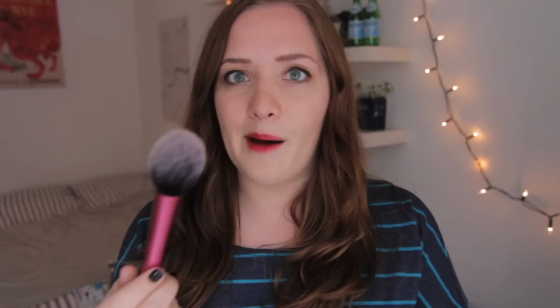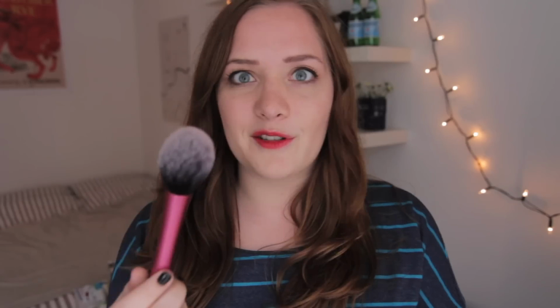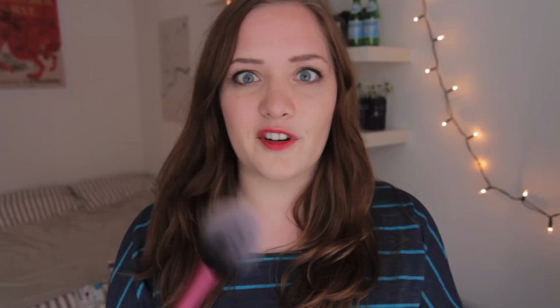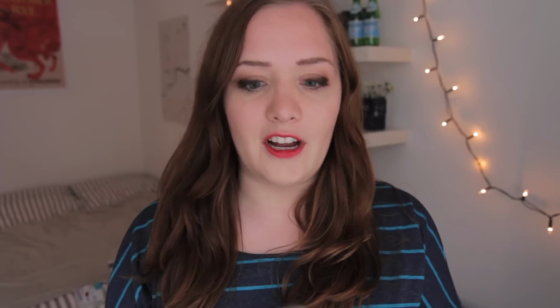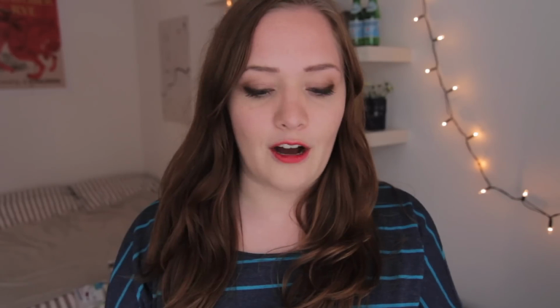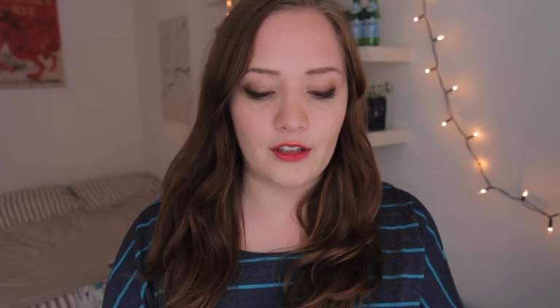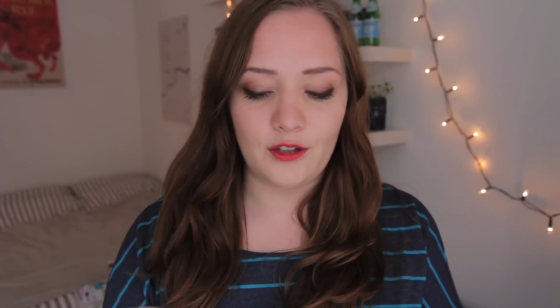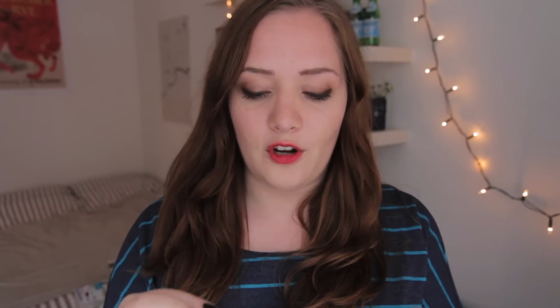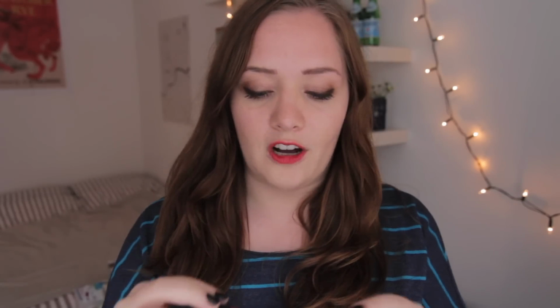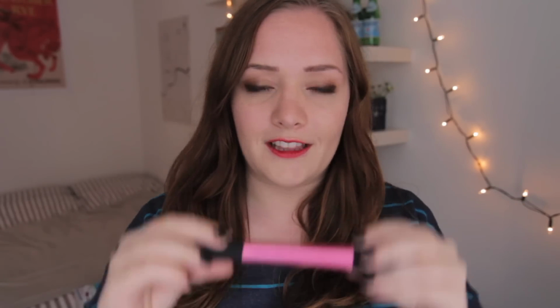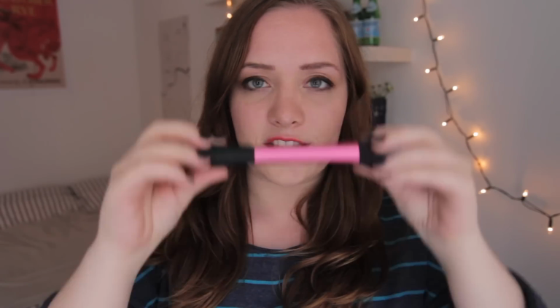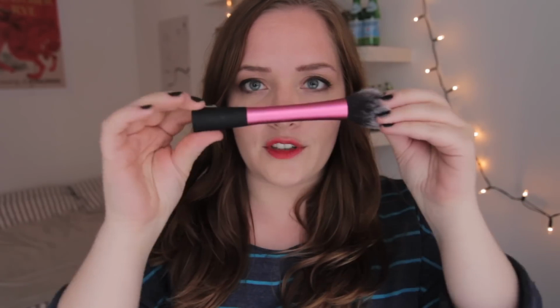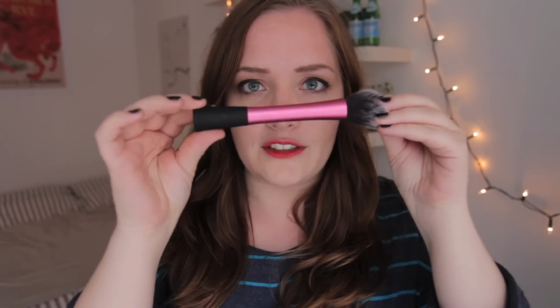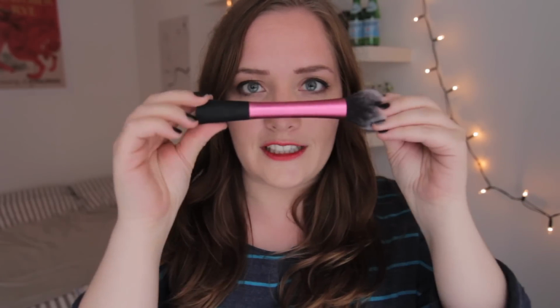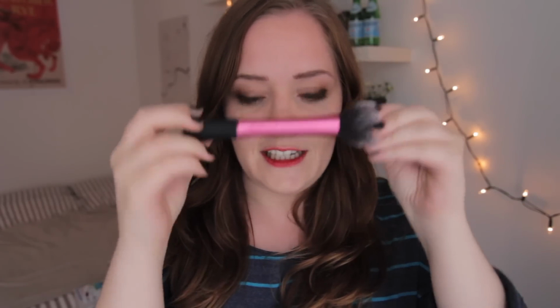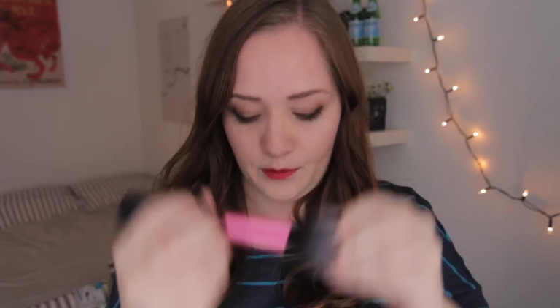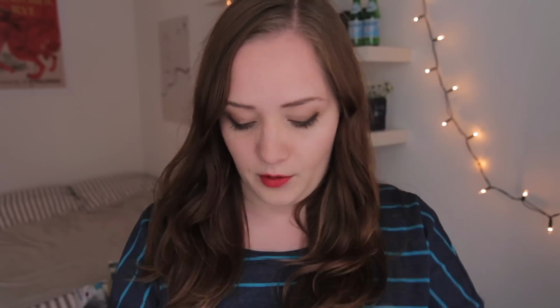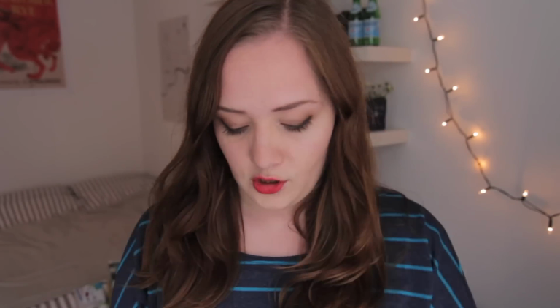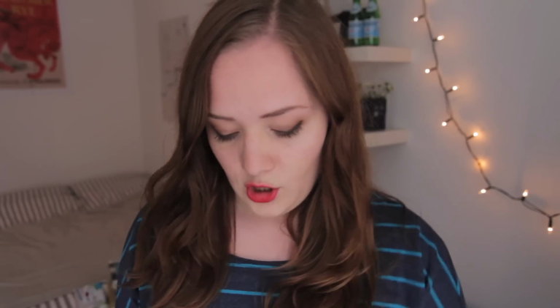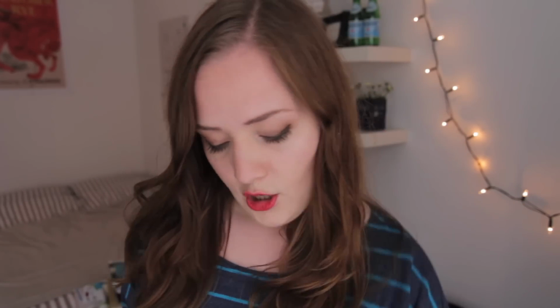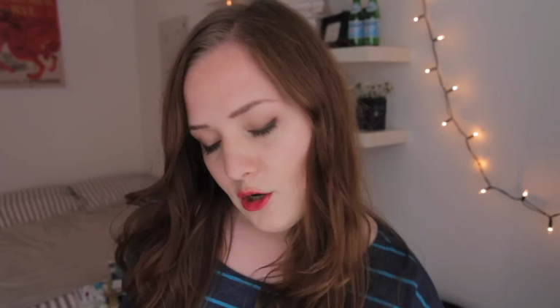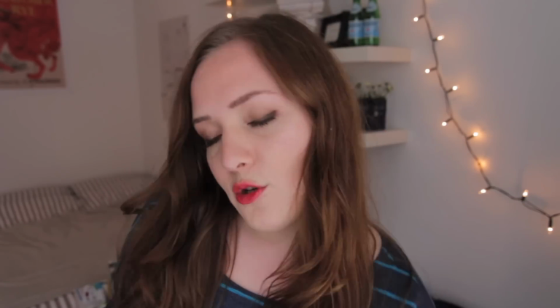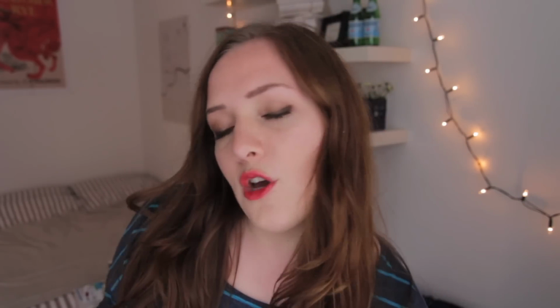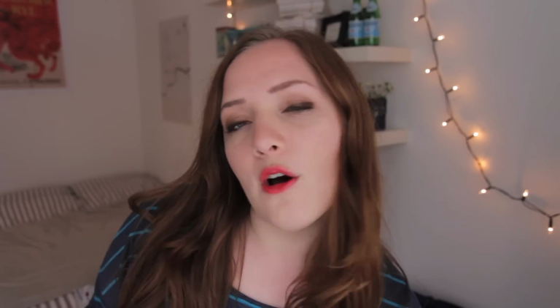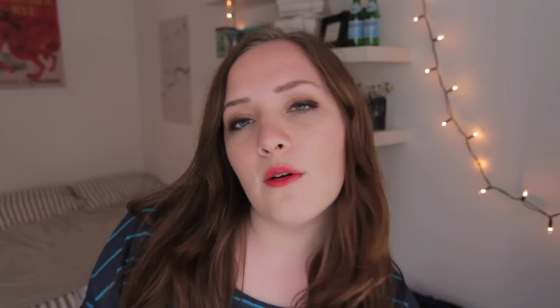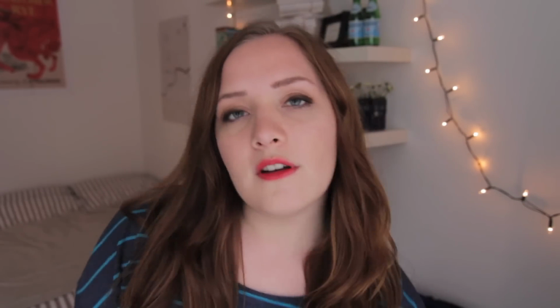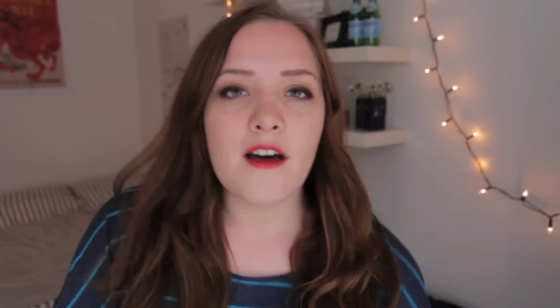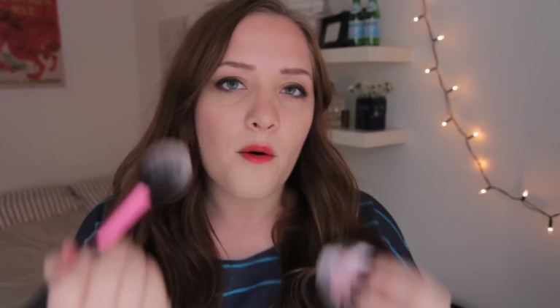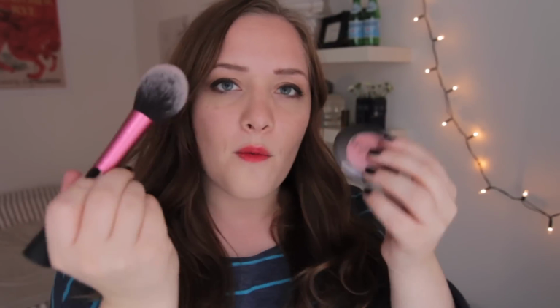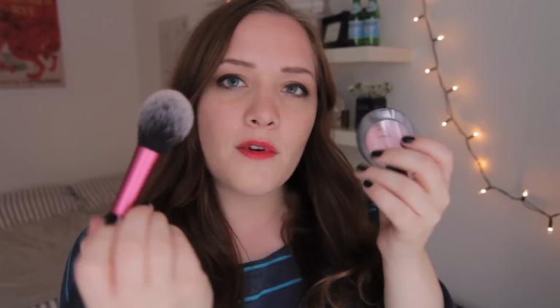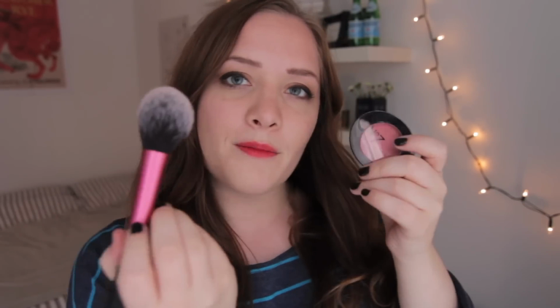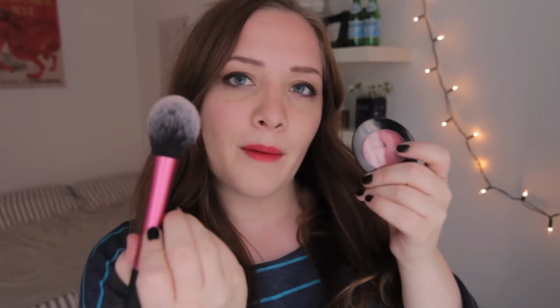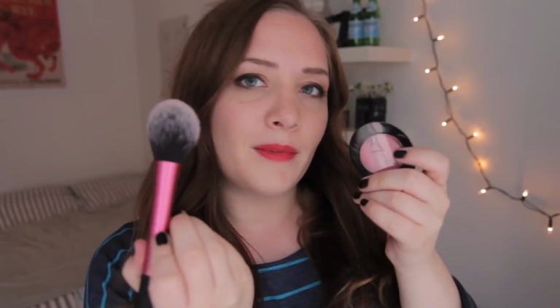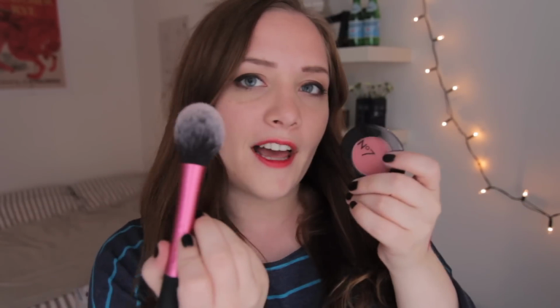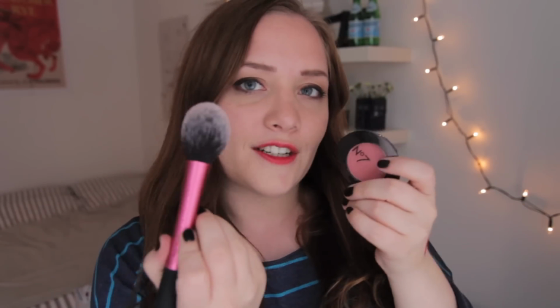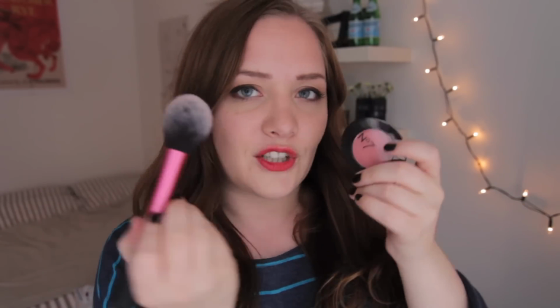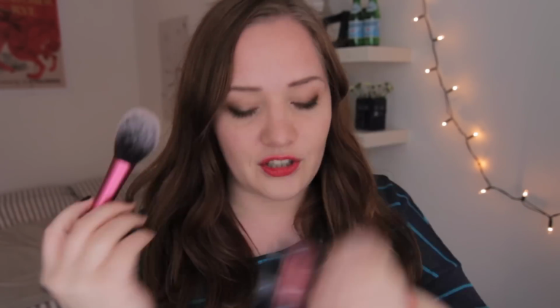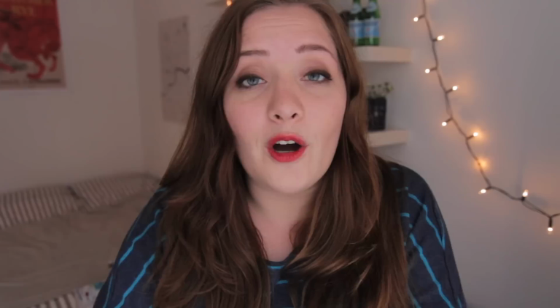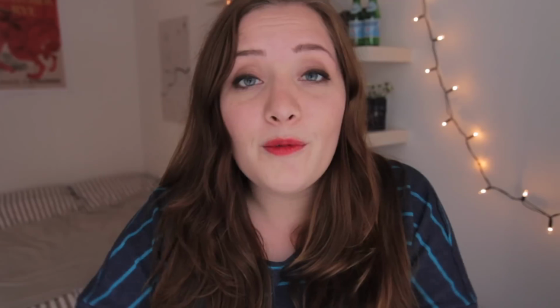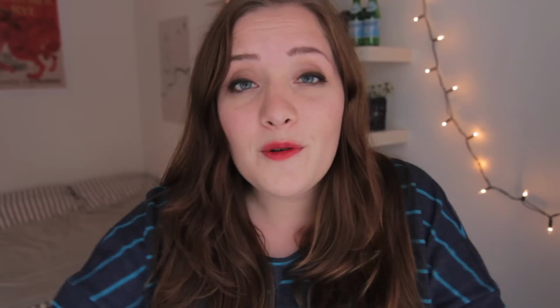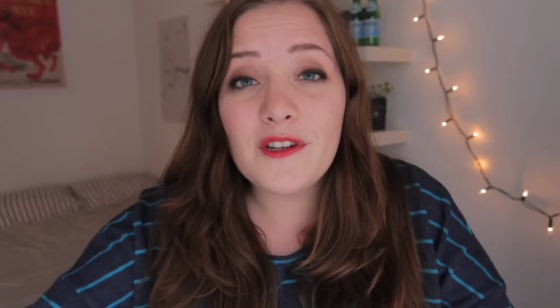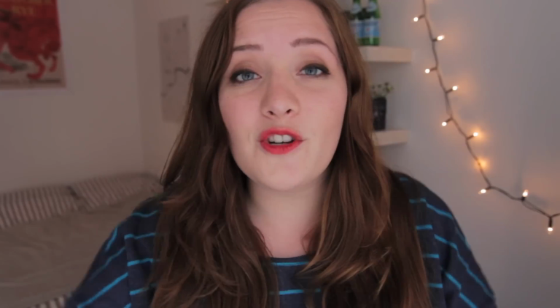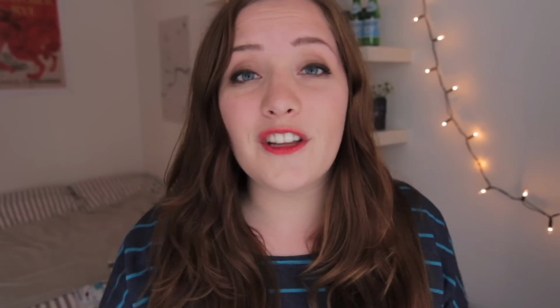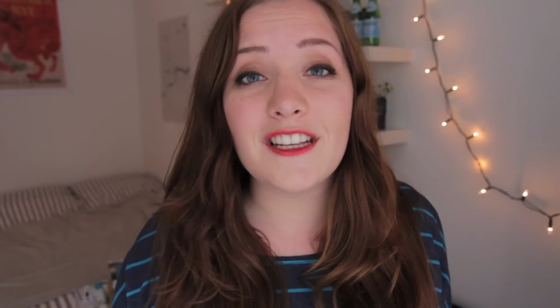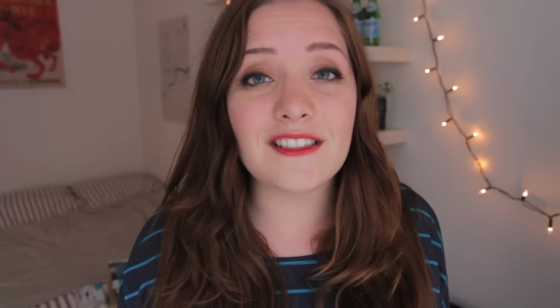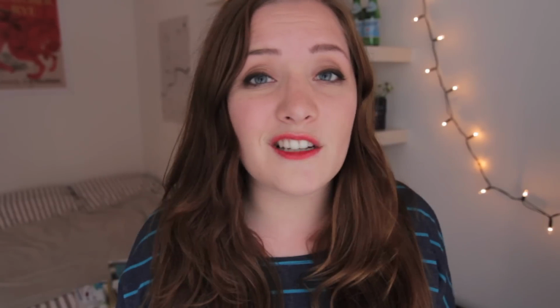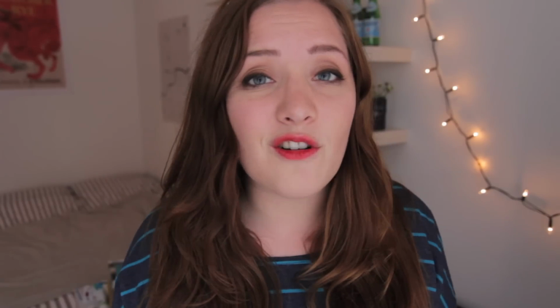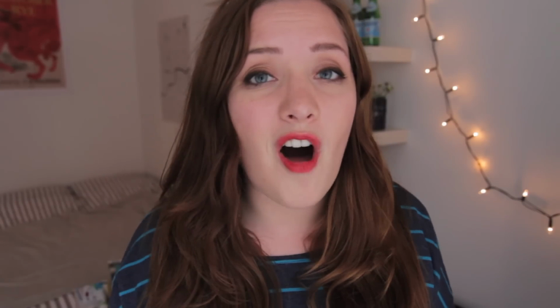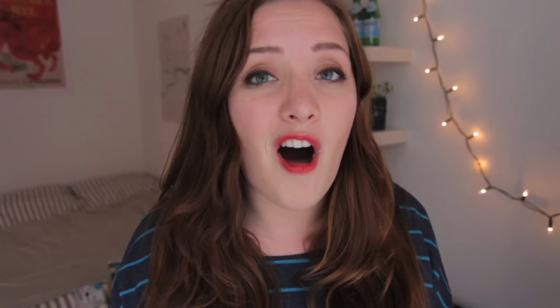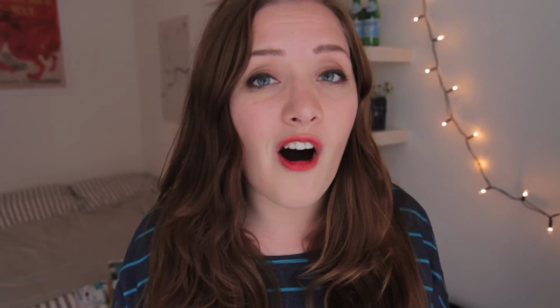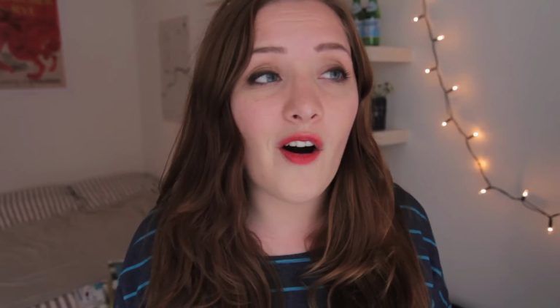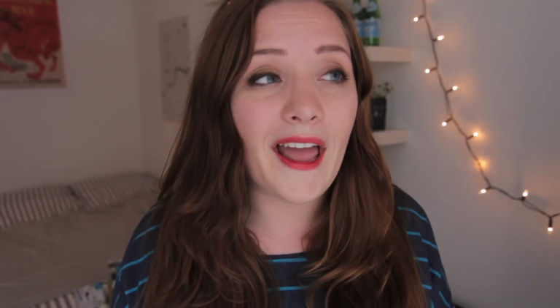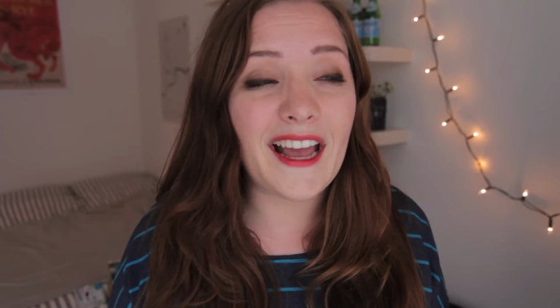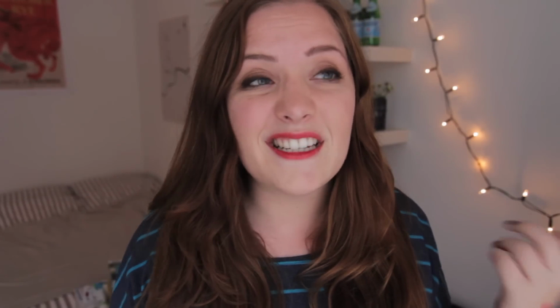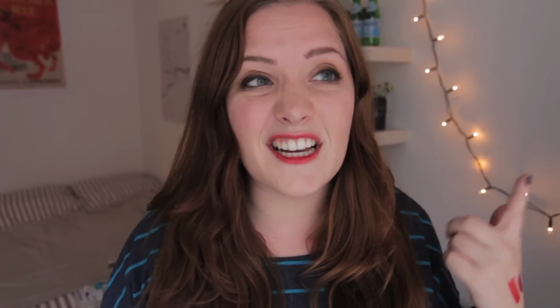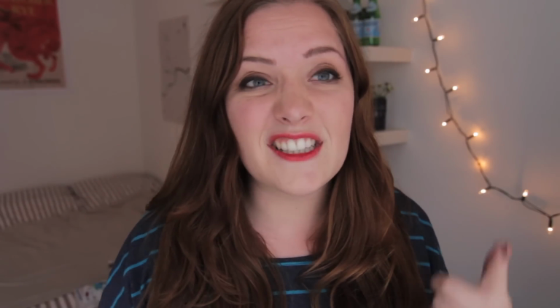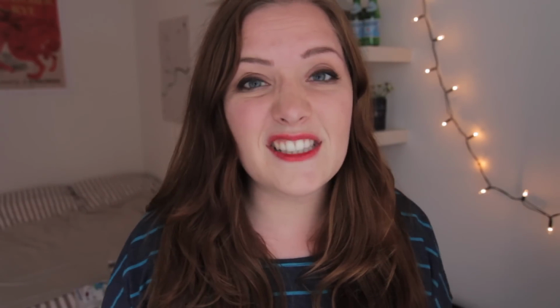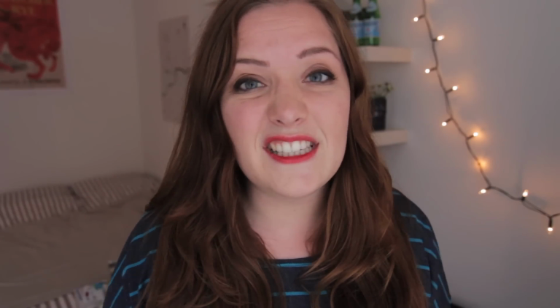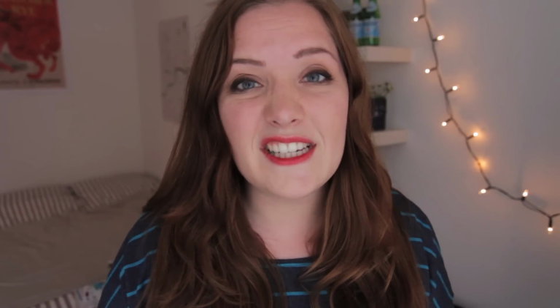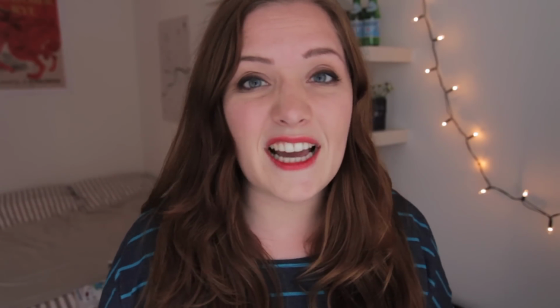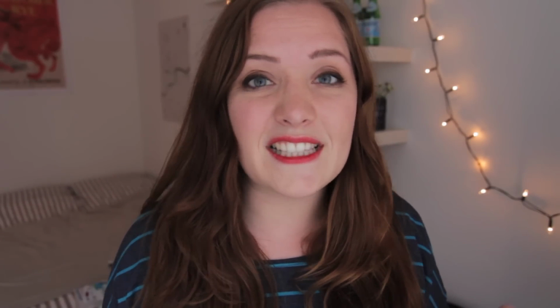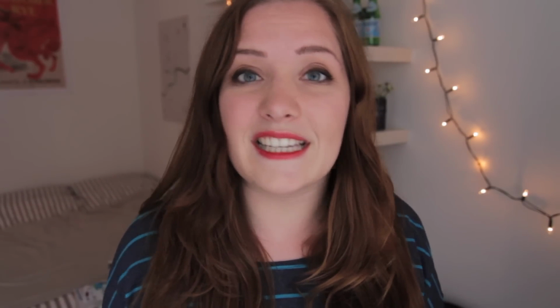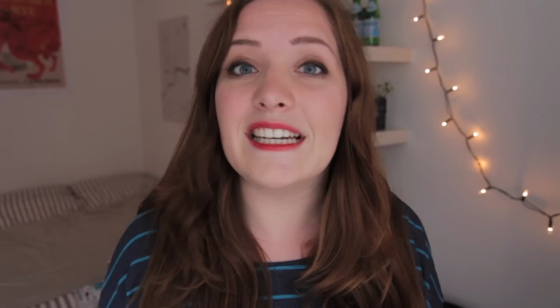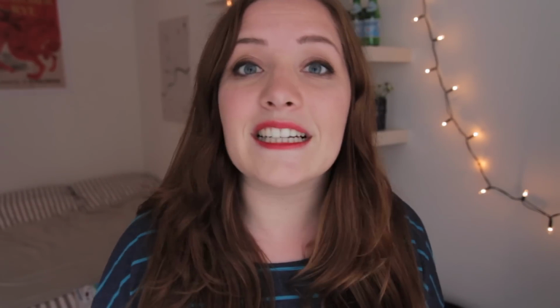I almost forgot — I also got this Real Techniques brush to go with my blush. I hope you enjoyed this little haul and I'll see you guys later!